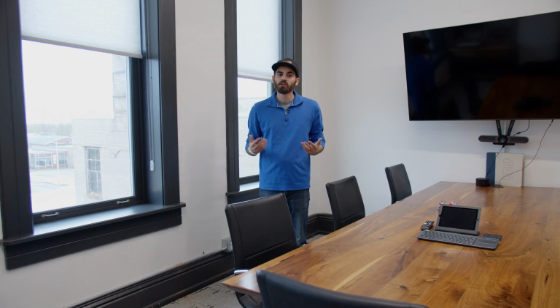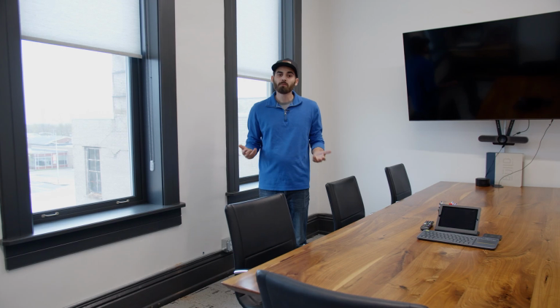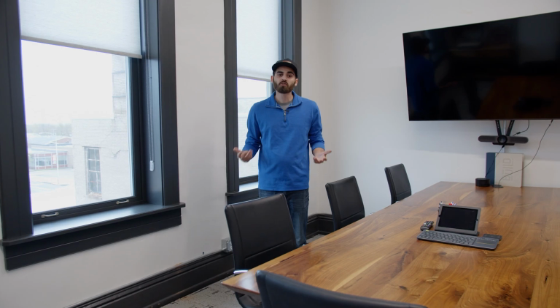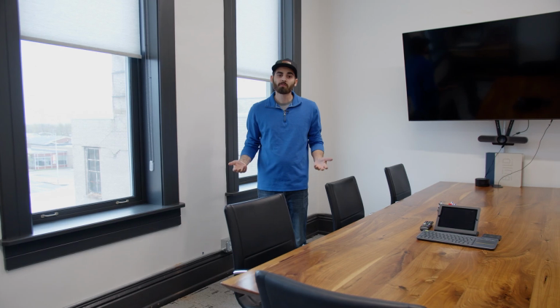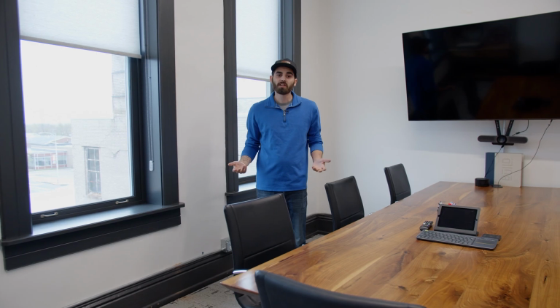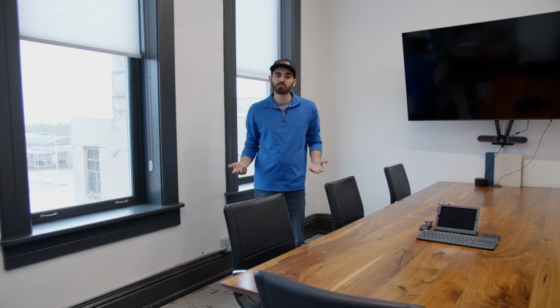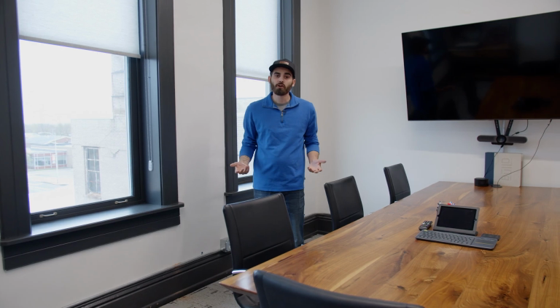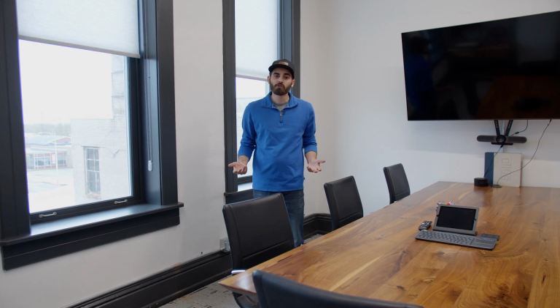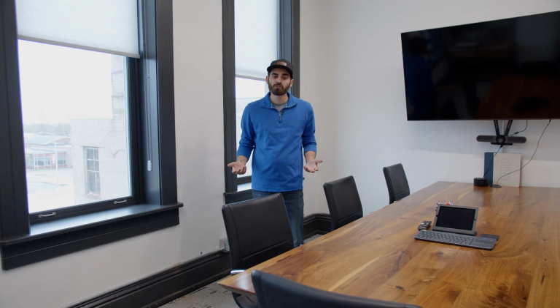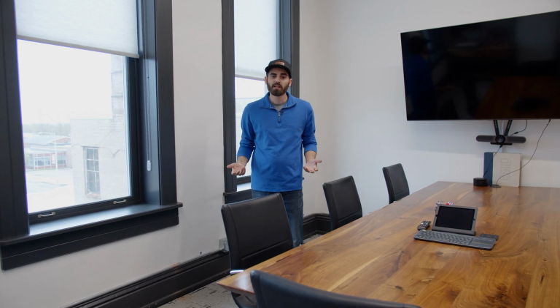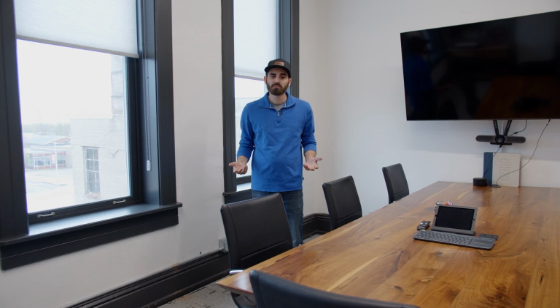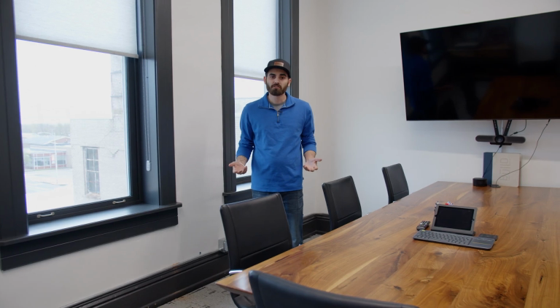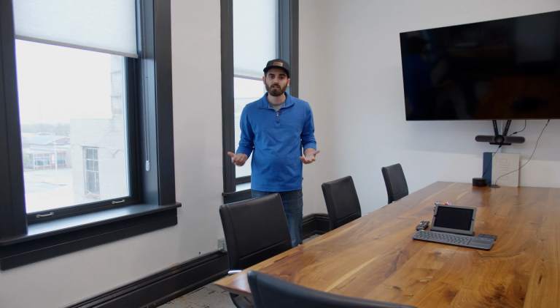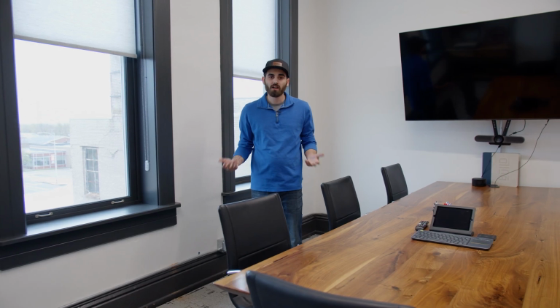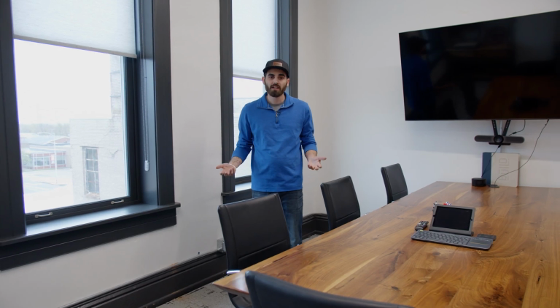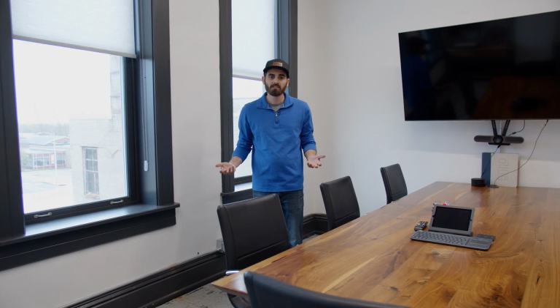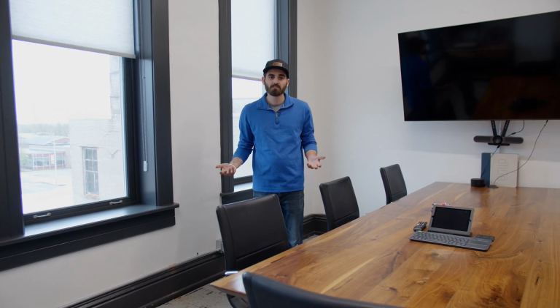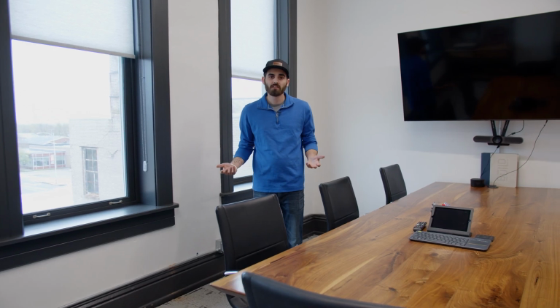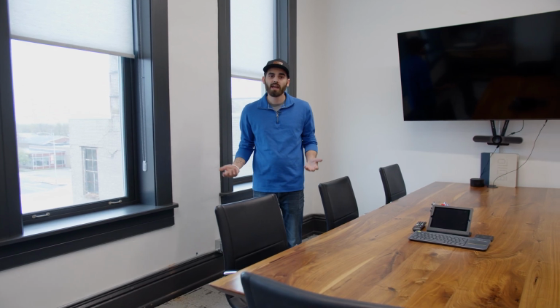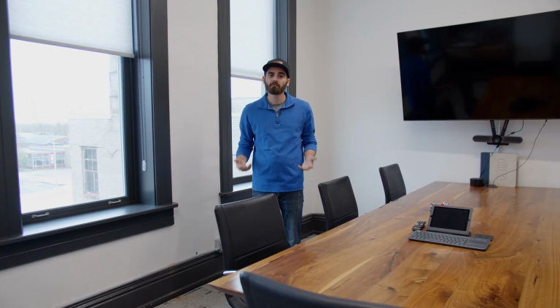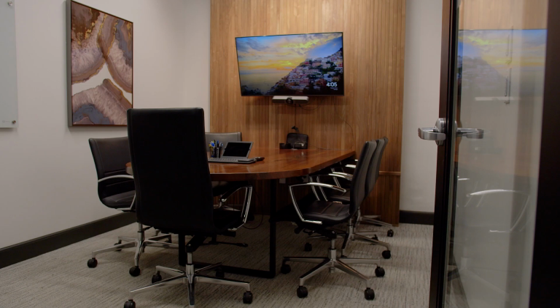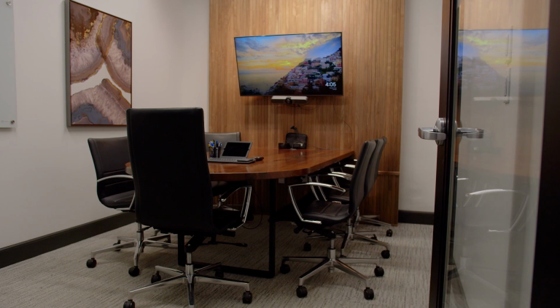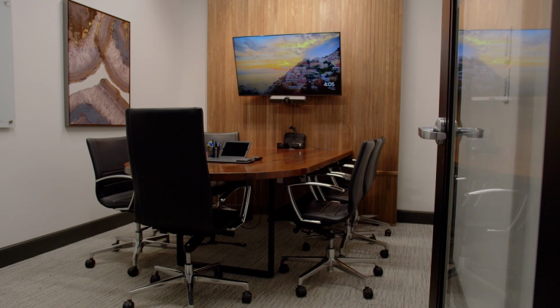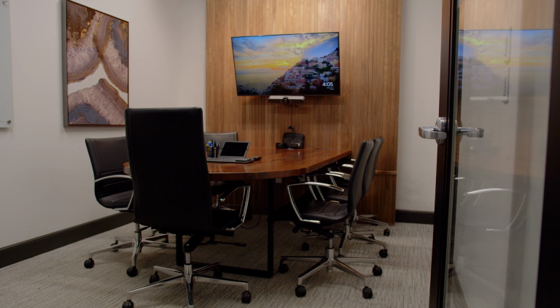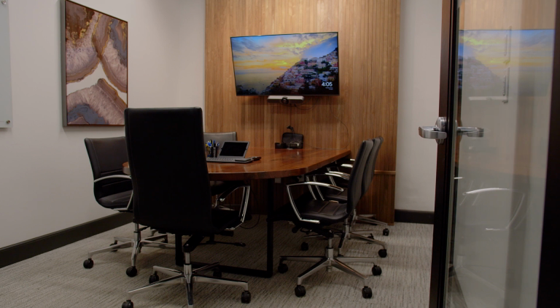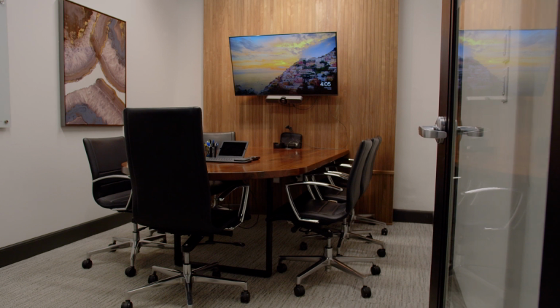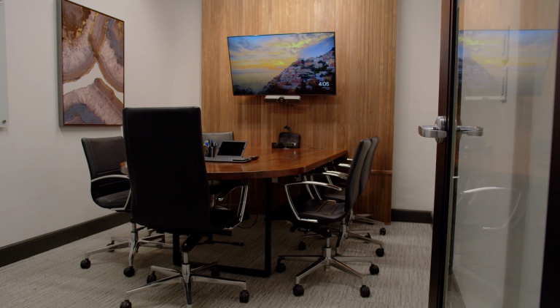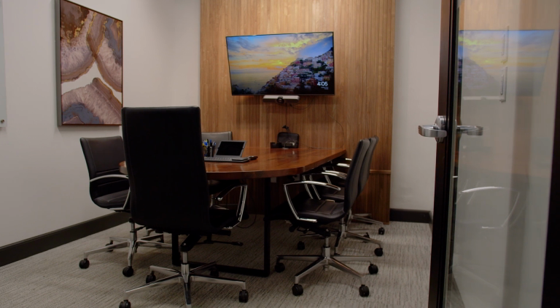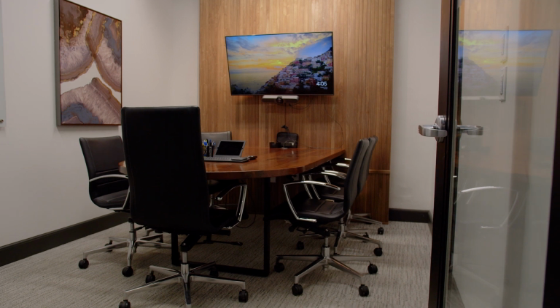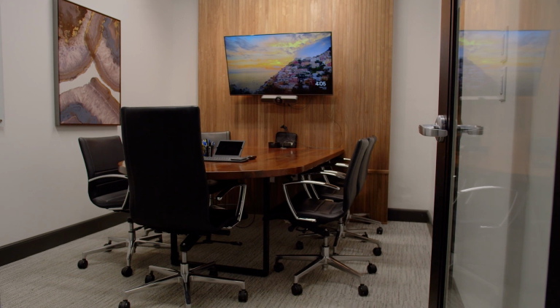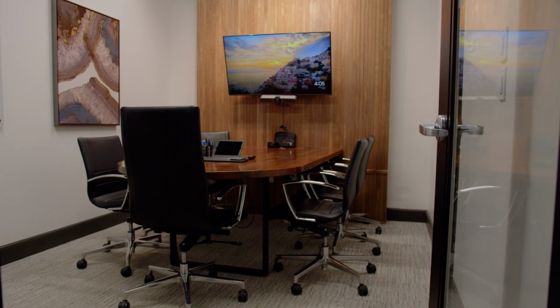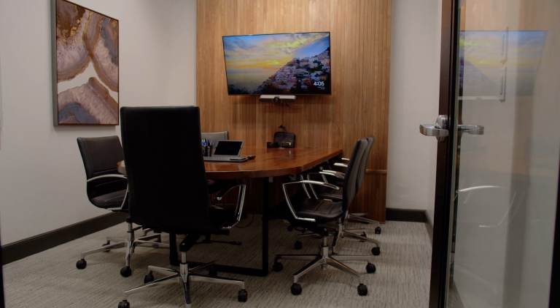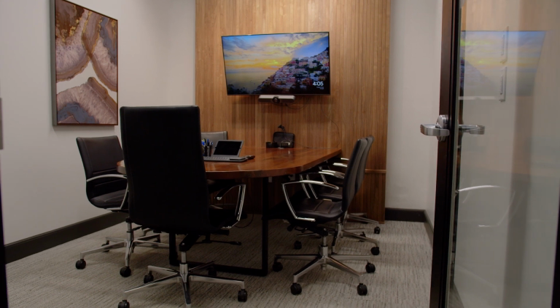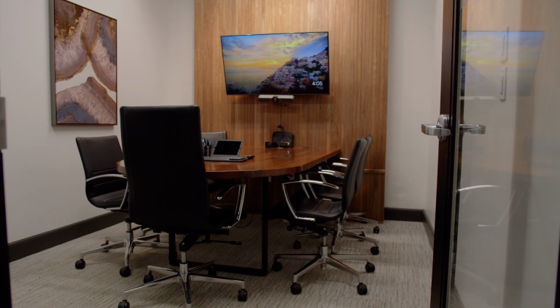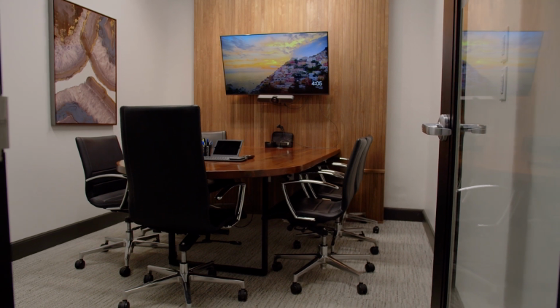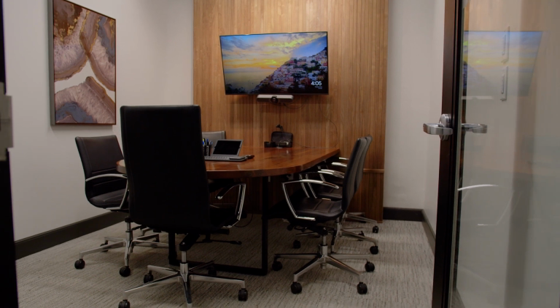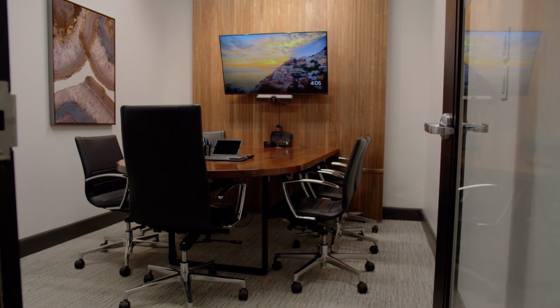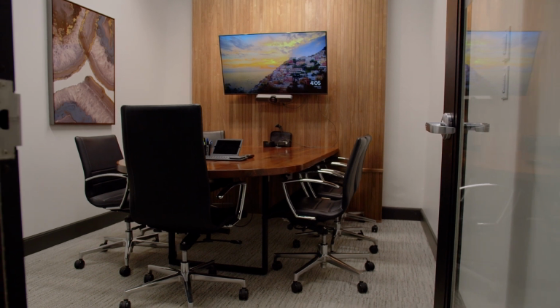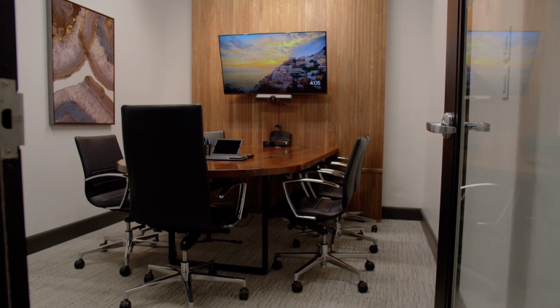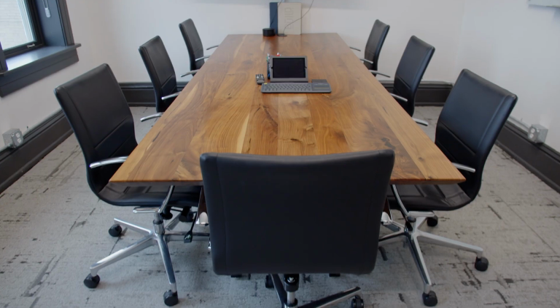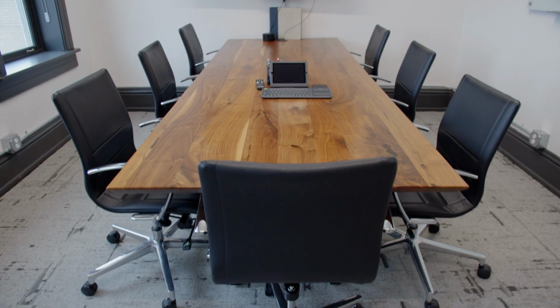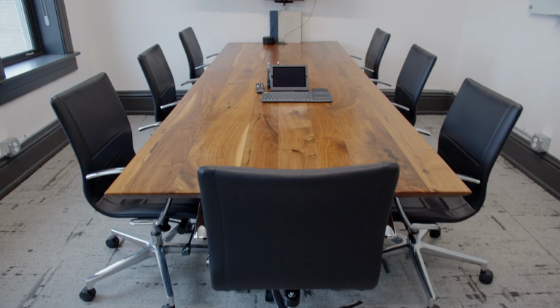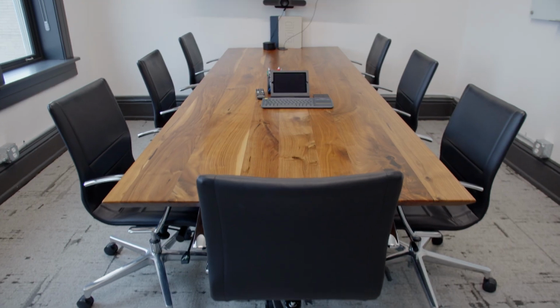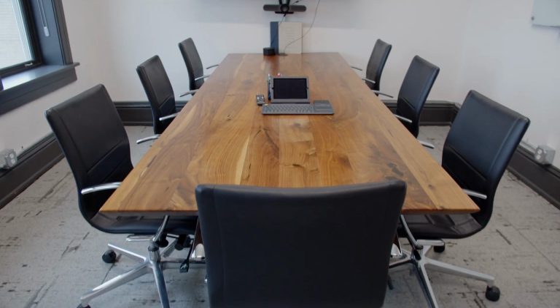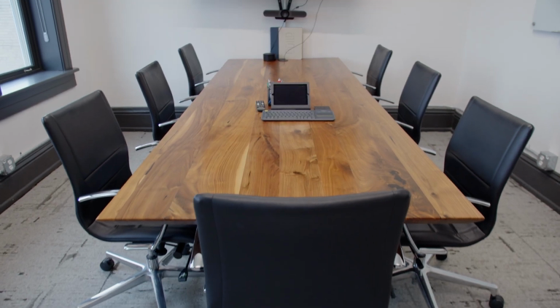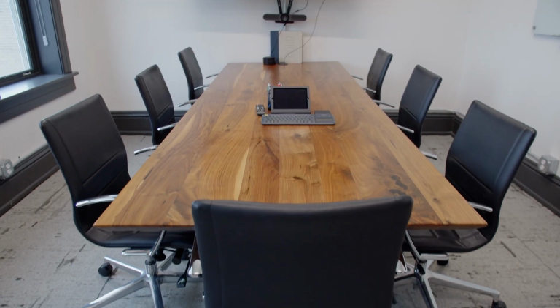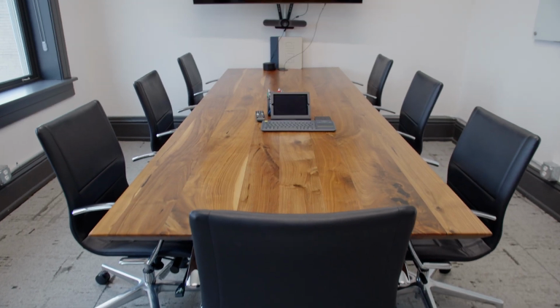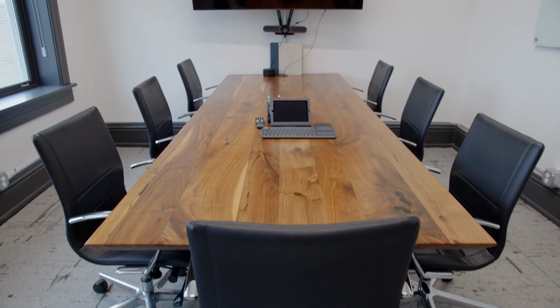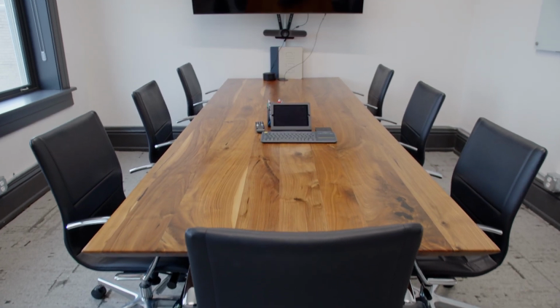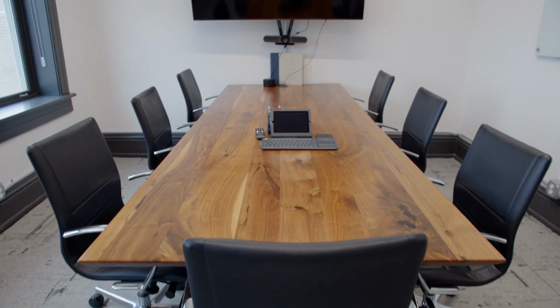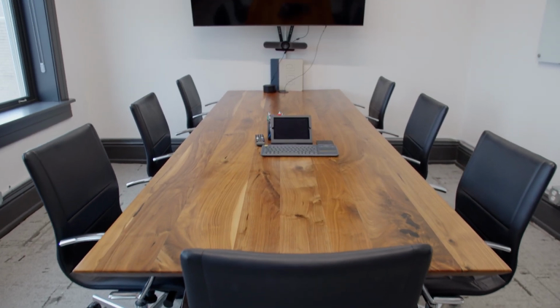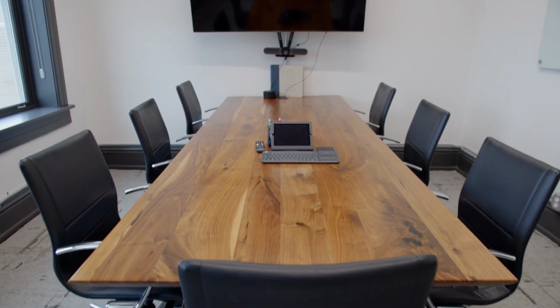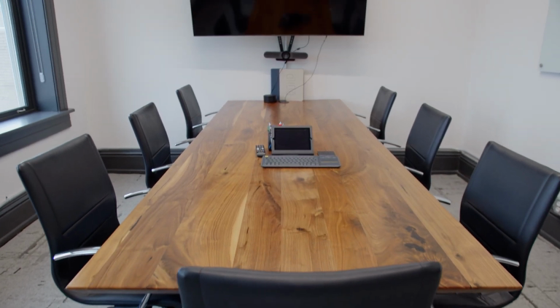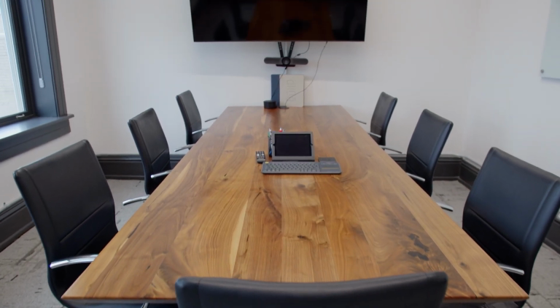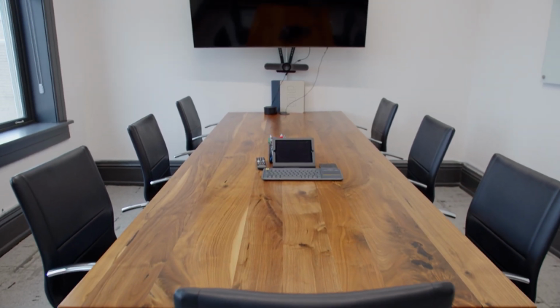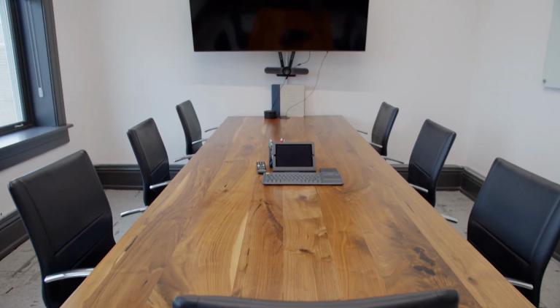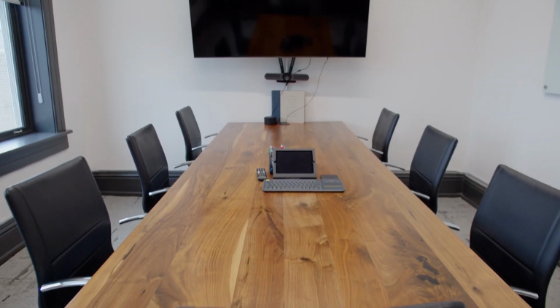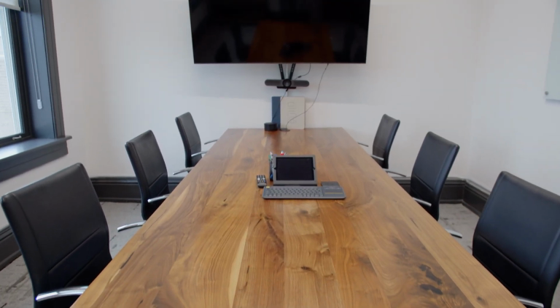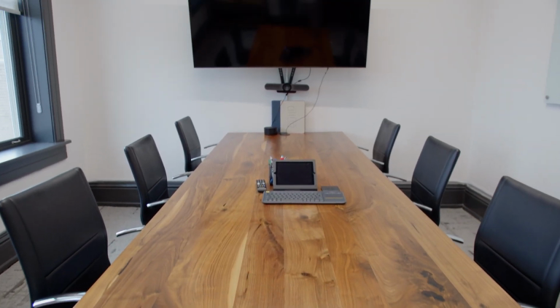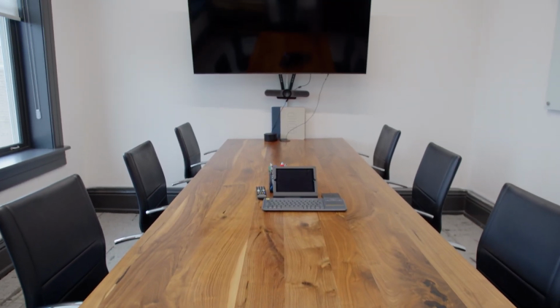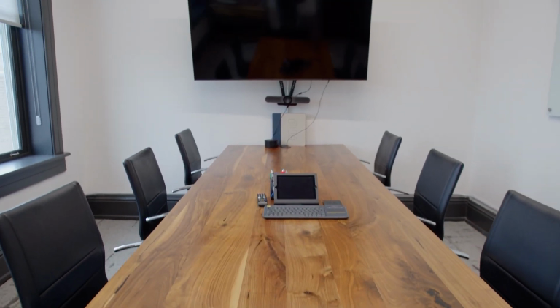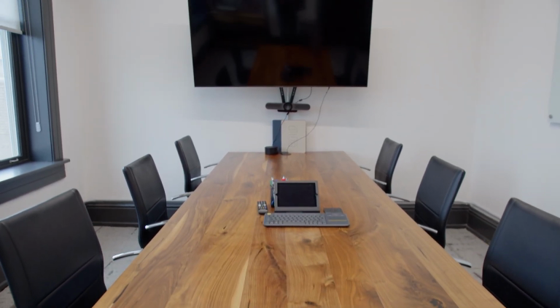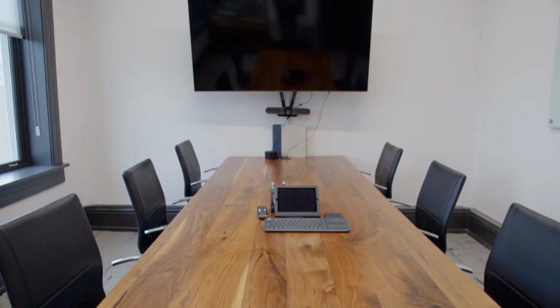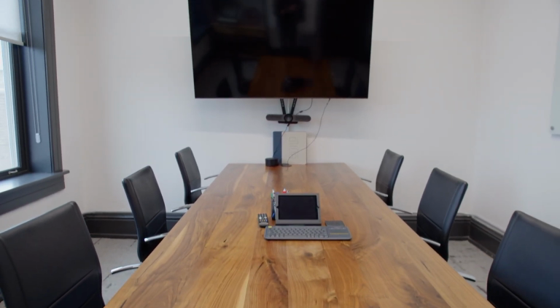Need more space to host your guests or clients? Every Build member gets their own bank of credit hours that they can use towards our different reservable spaces around the facility.